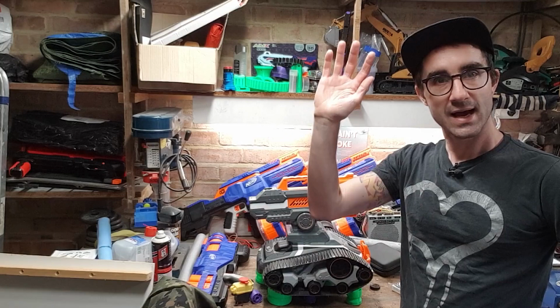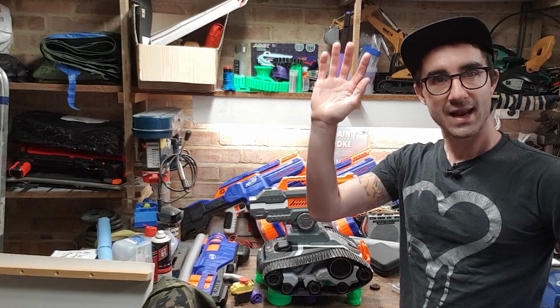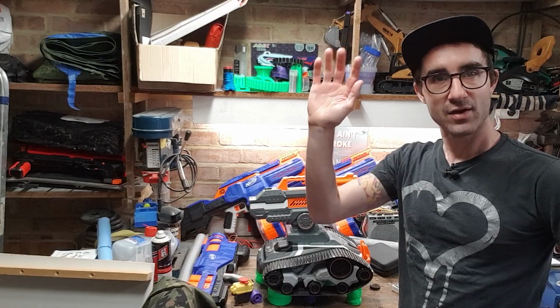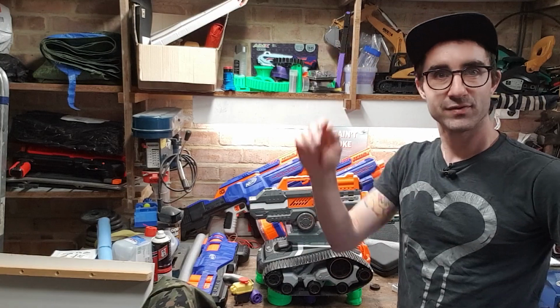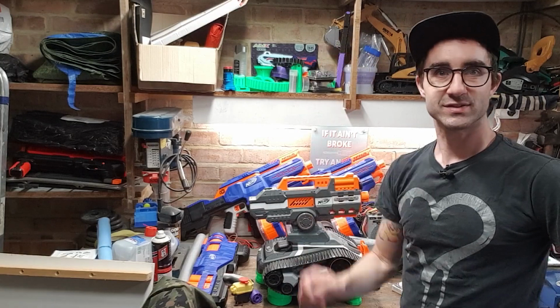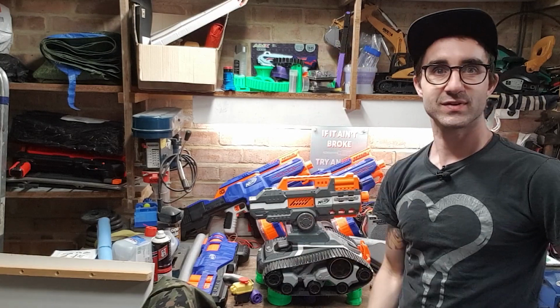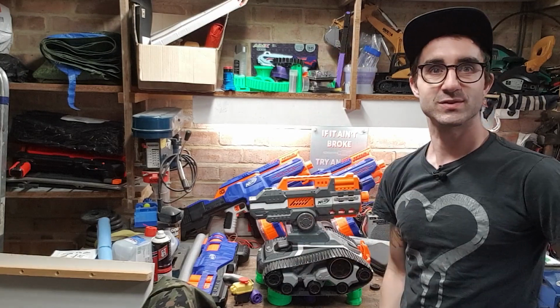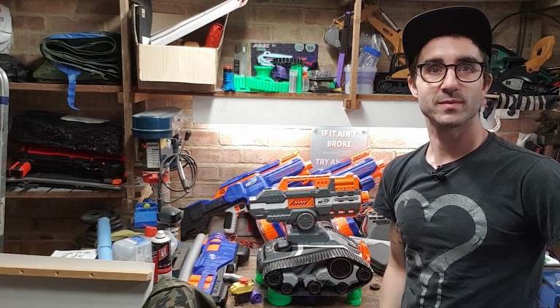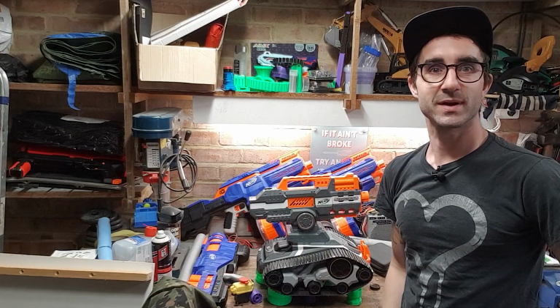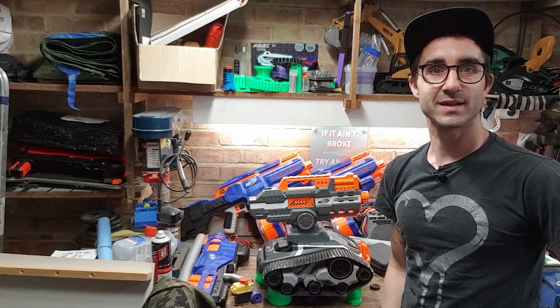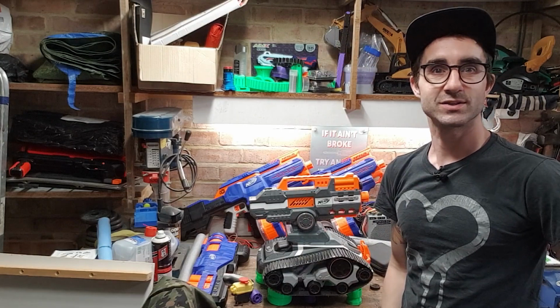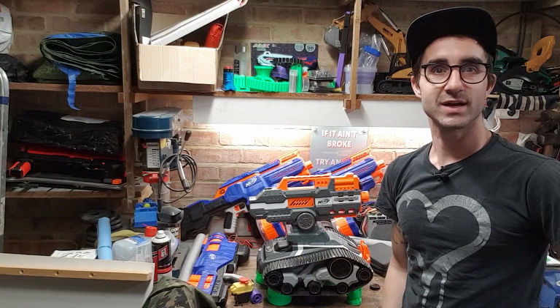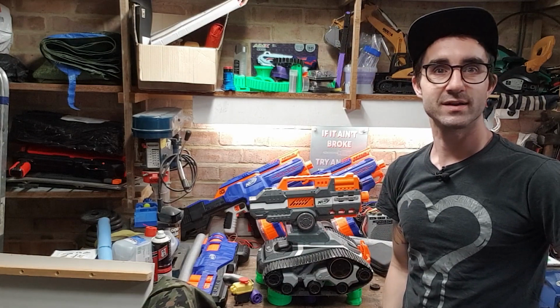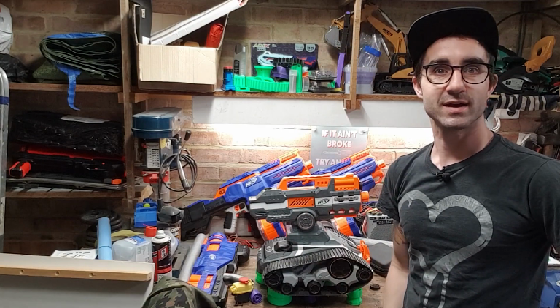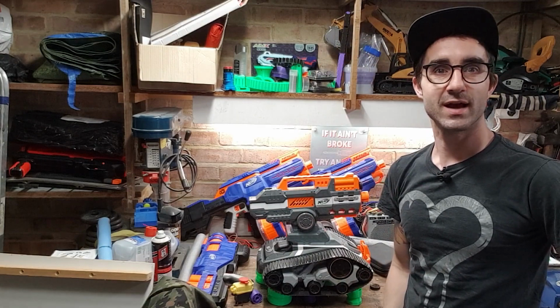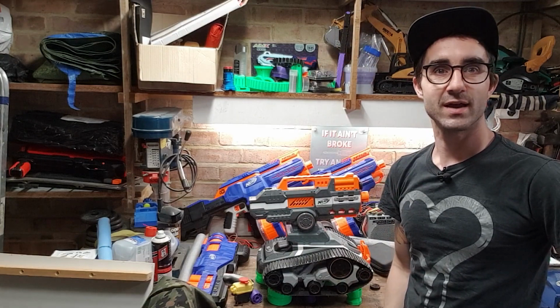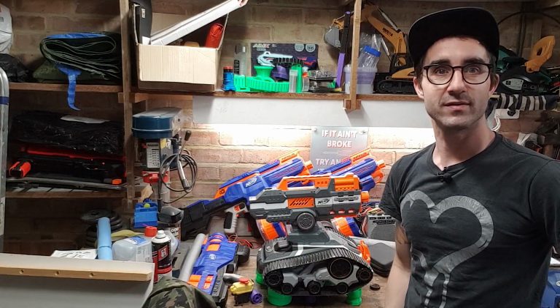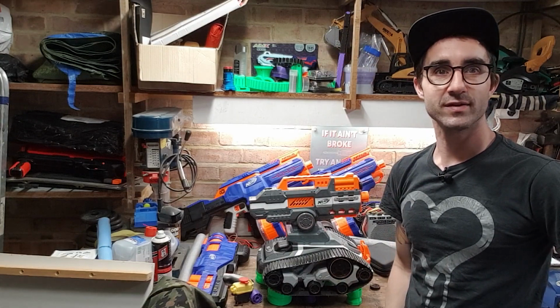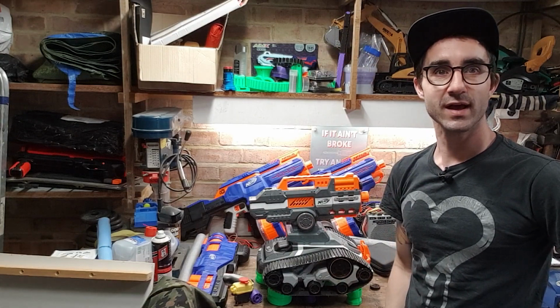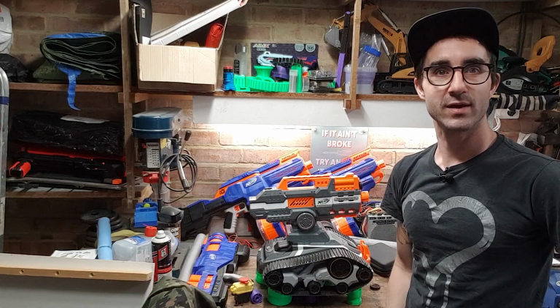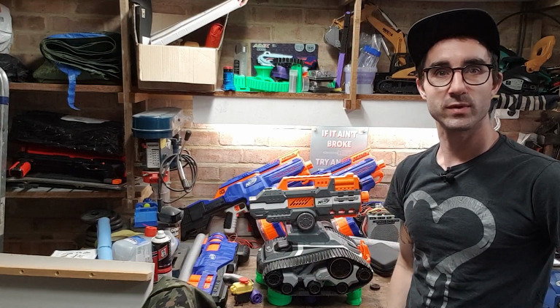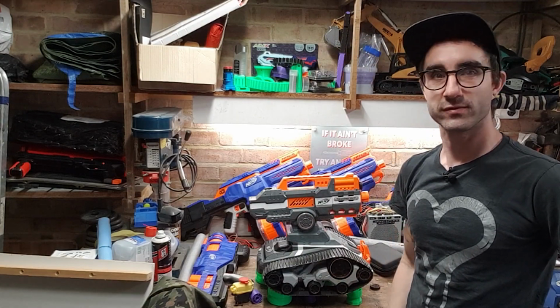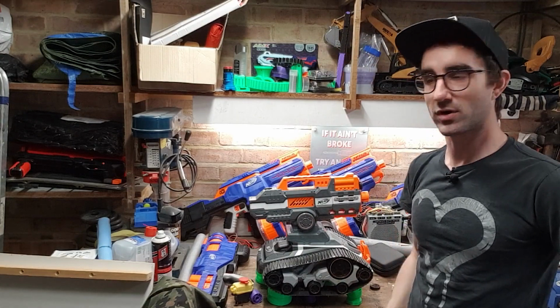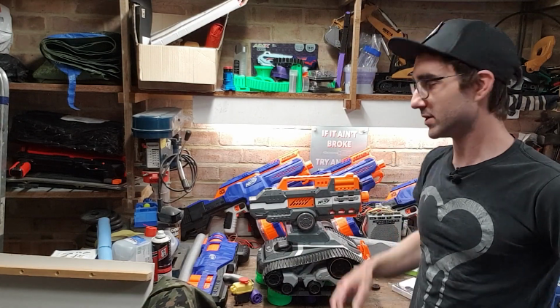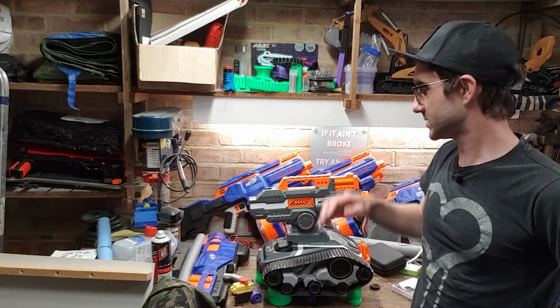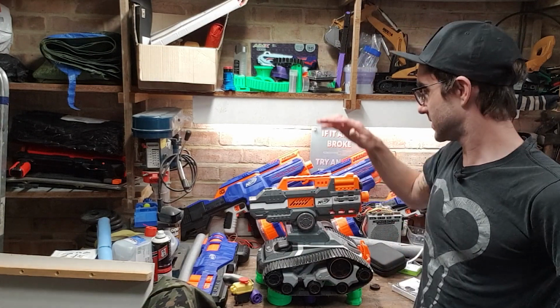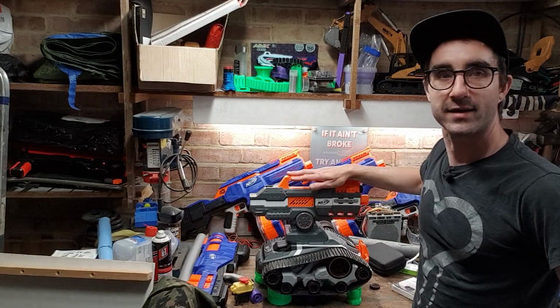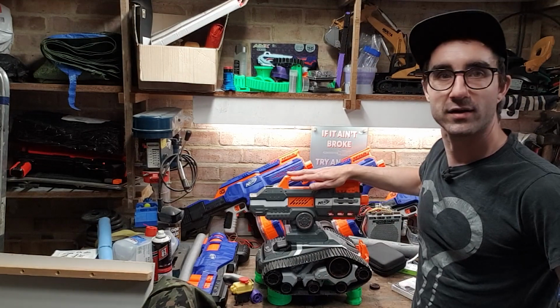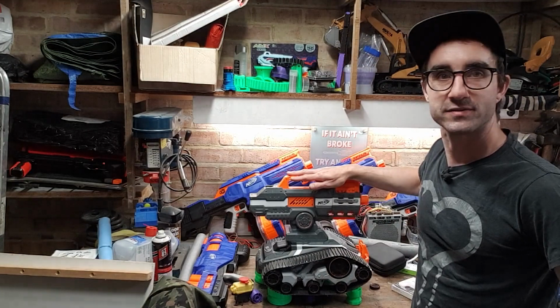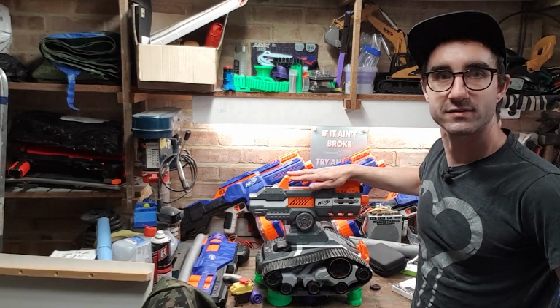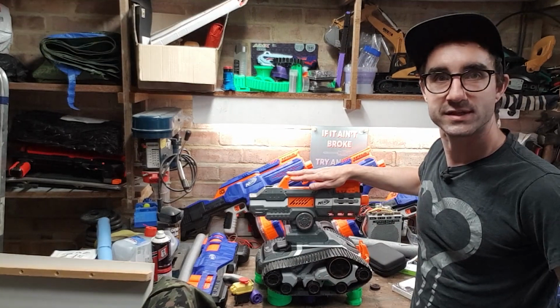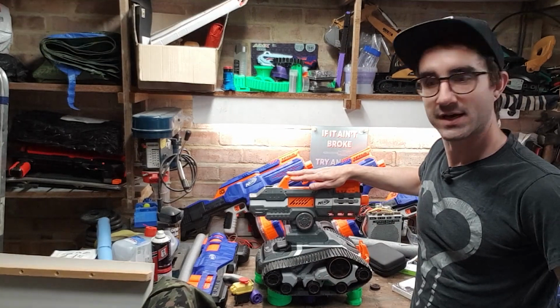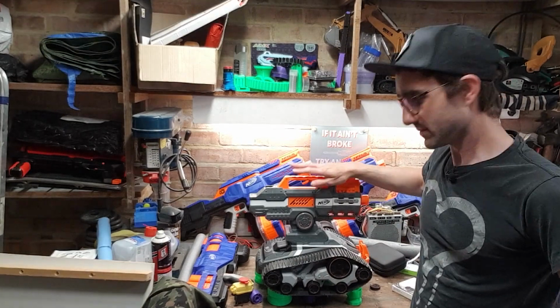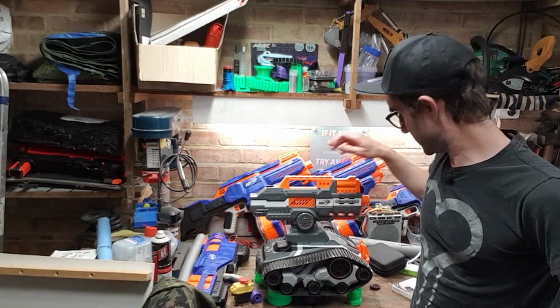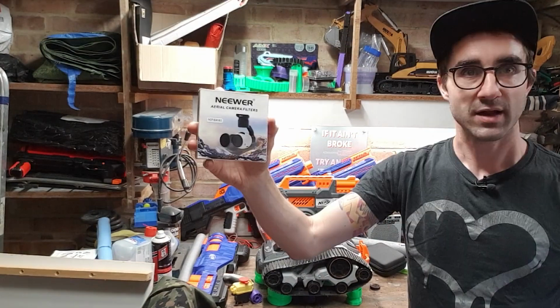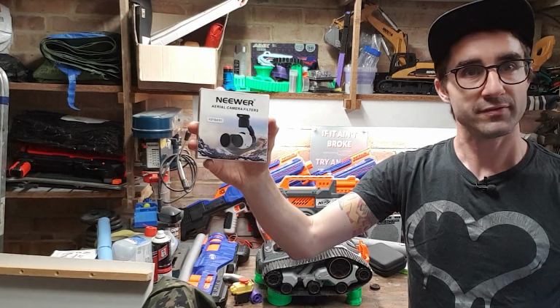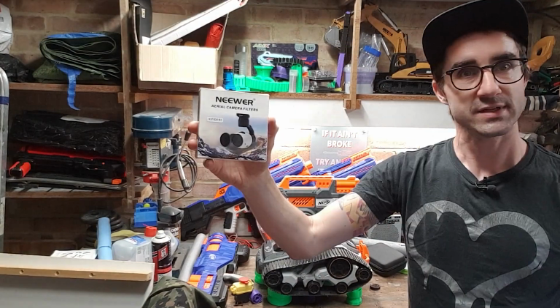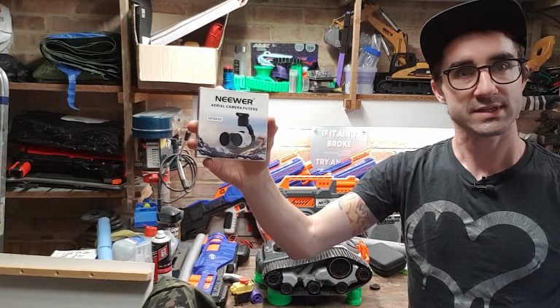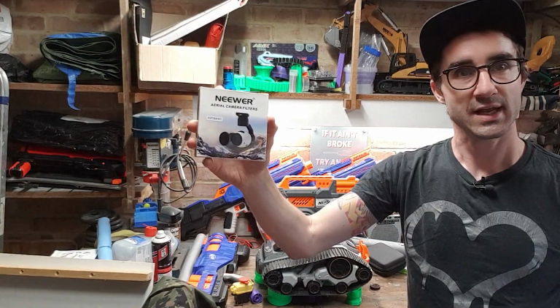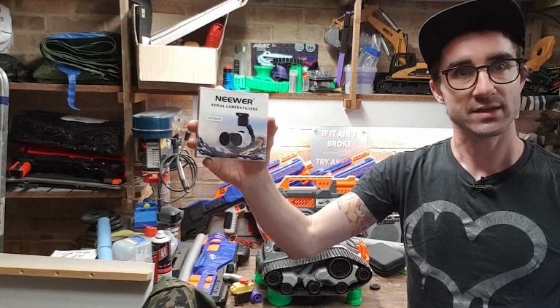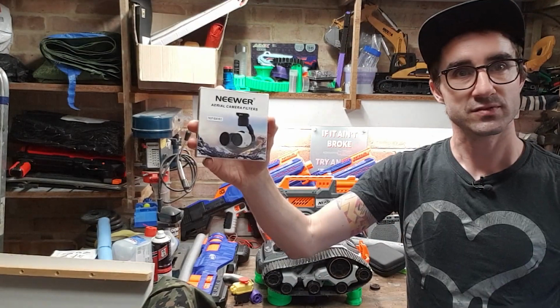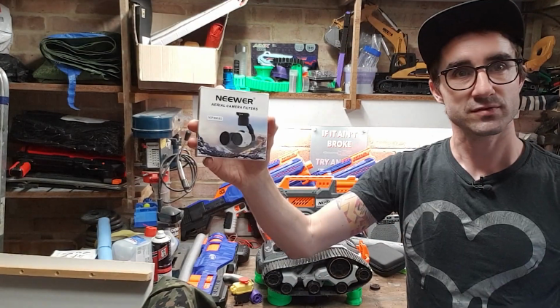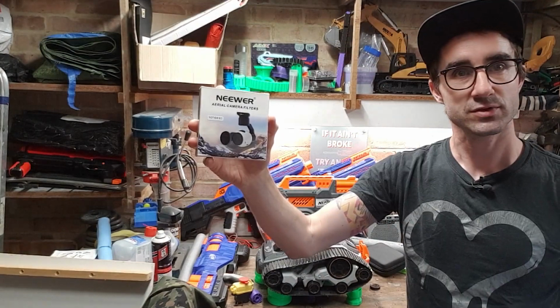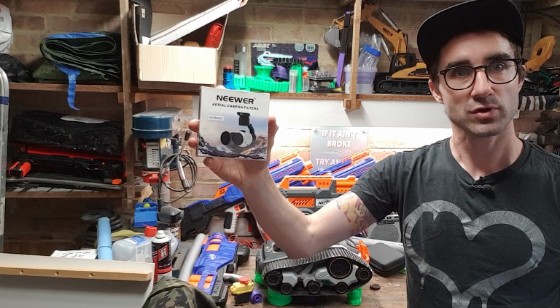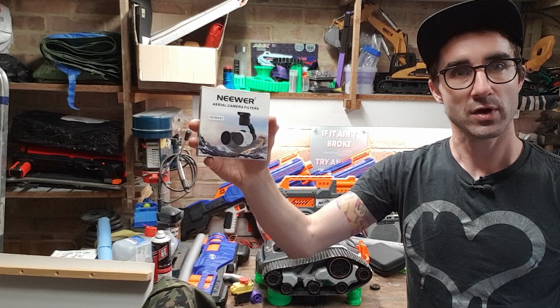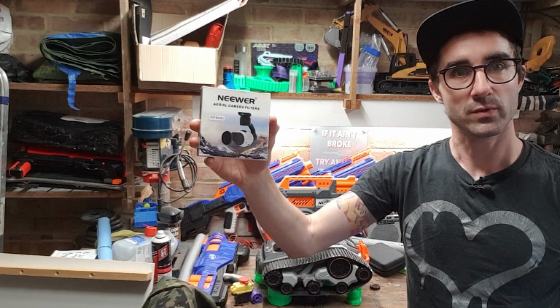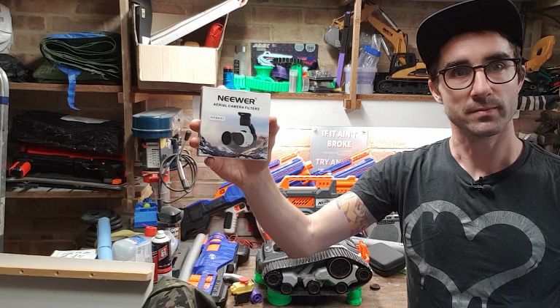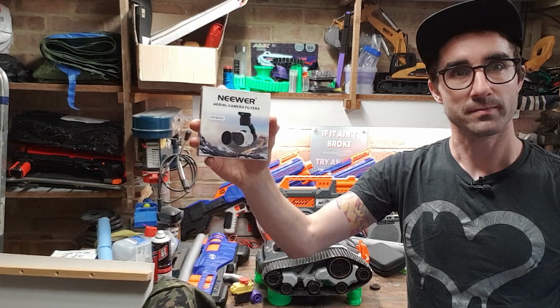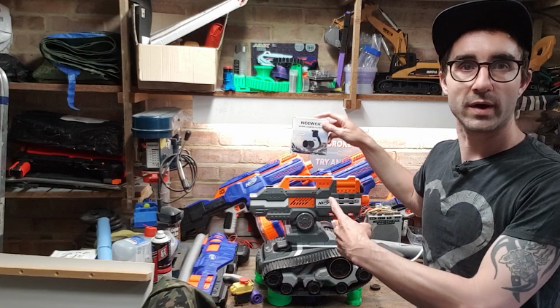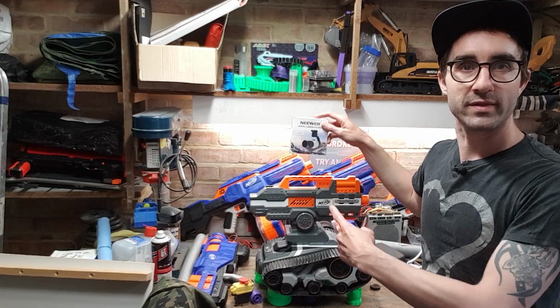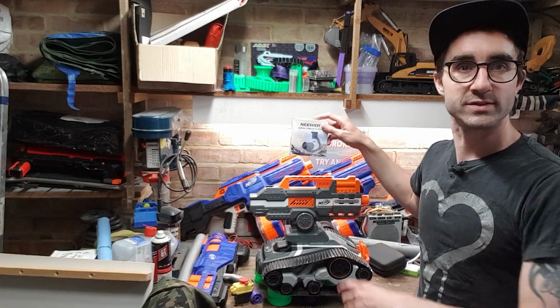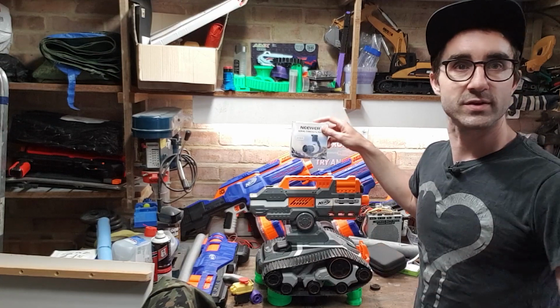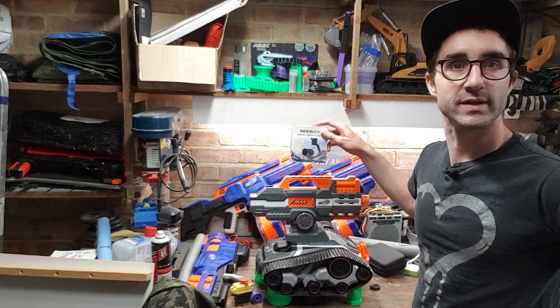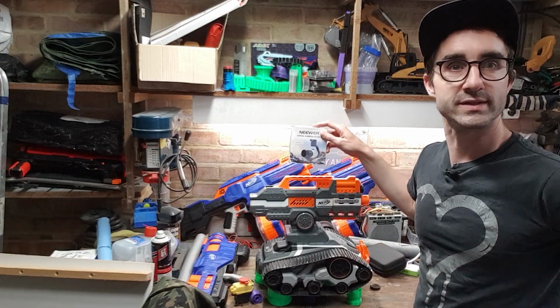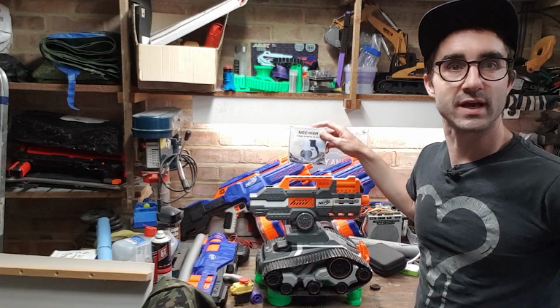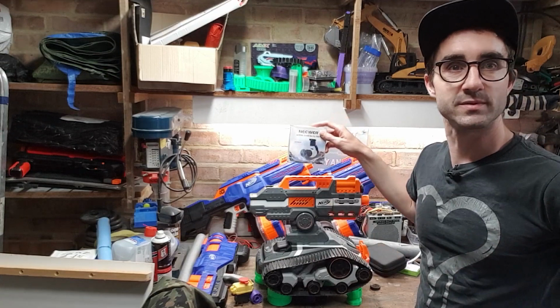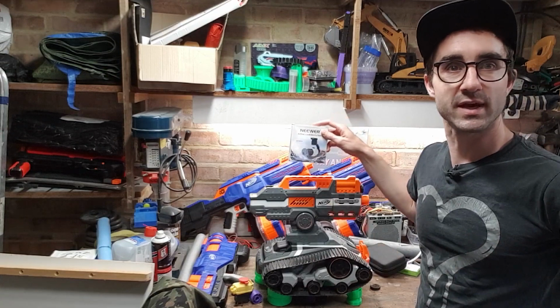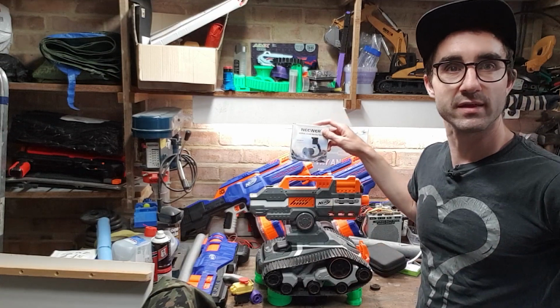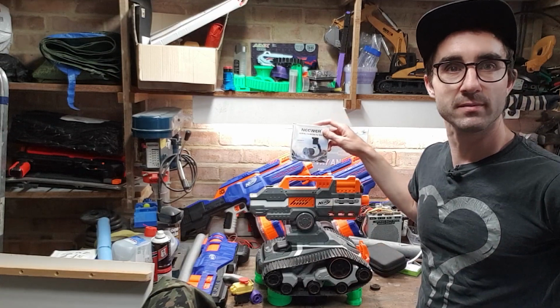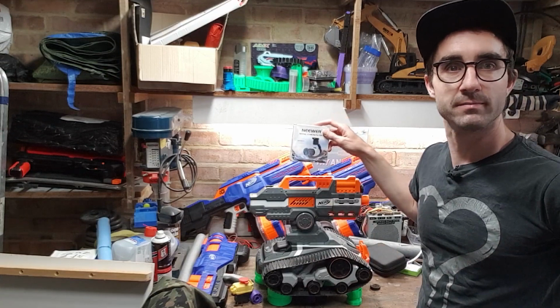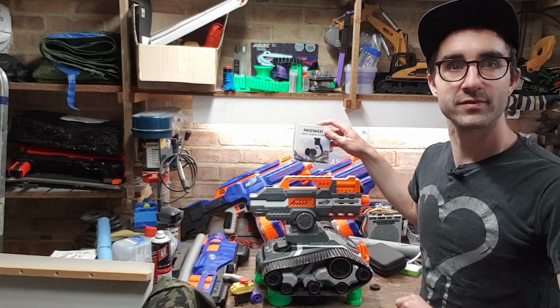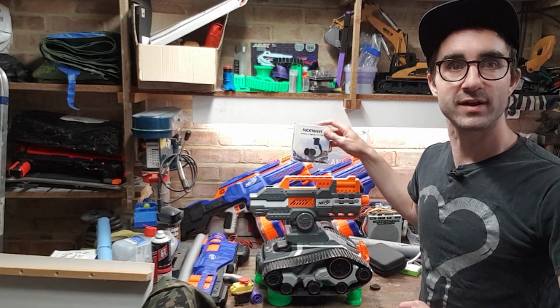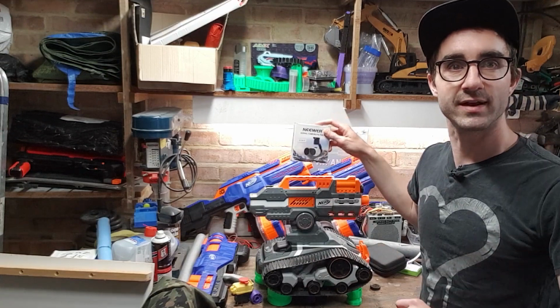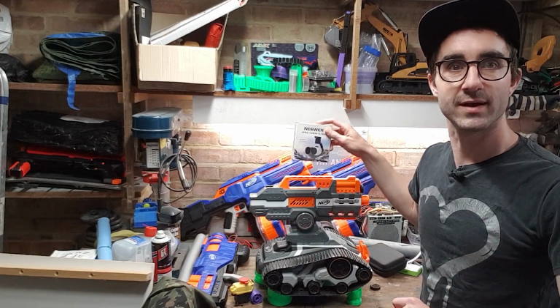Hello Fix fans, we're back in the shed and today we've got a Nerf Terror Scout and a fancy lens for a drone. Why do these two need to come together? I'll tell you now.